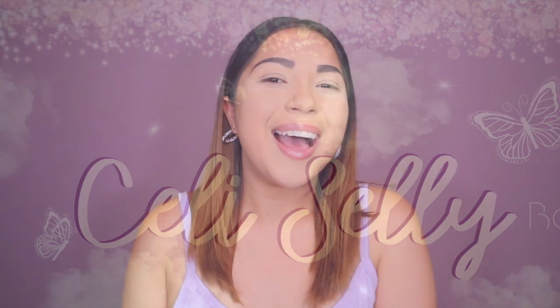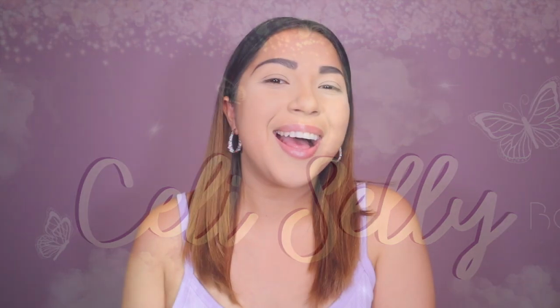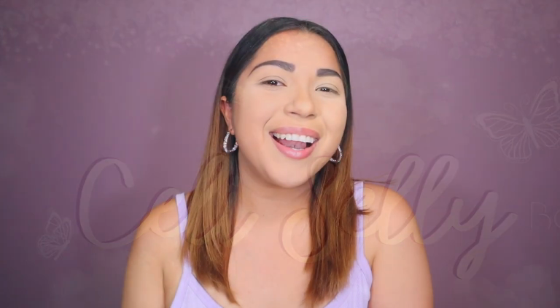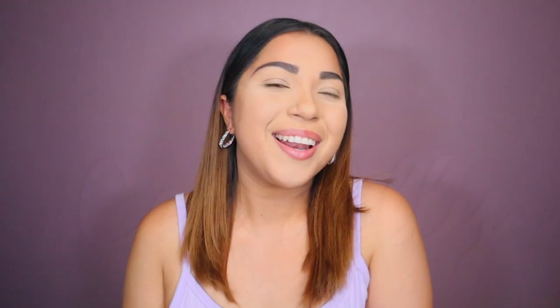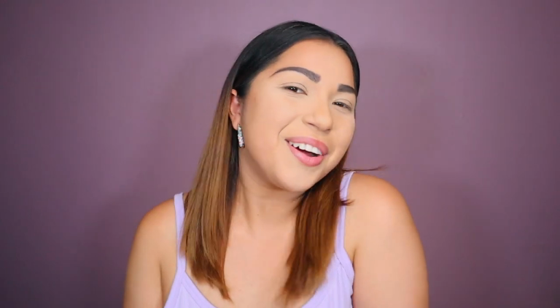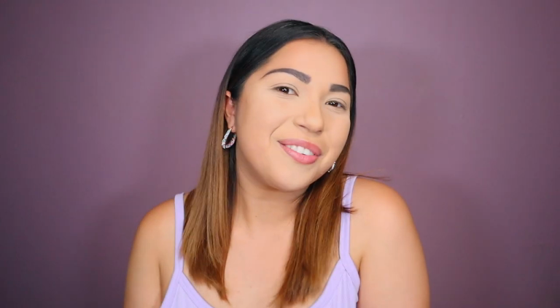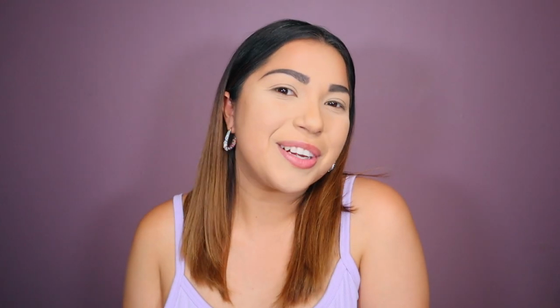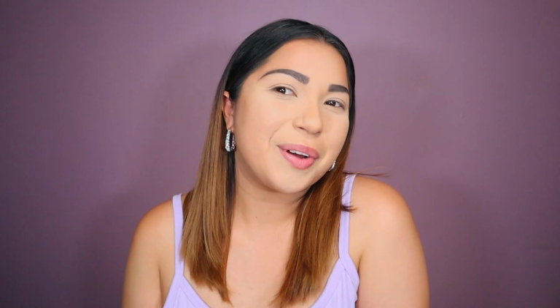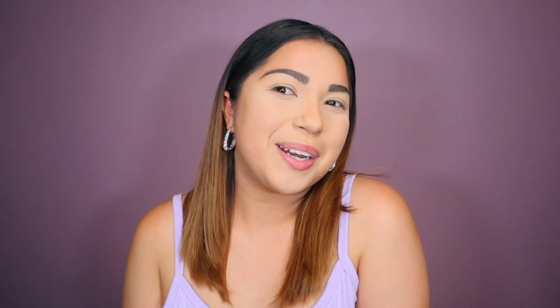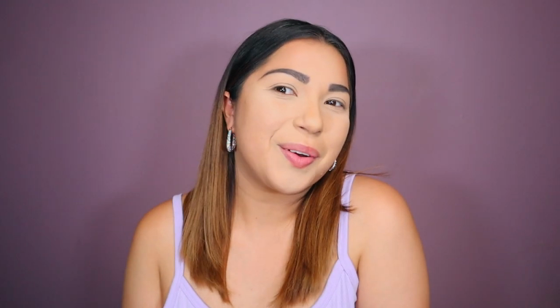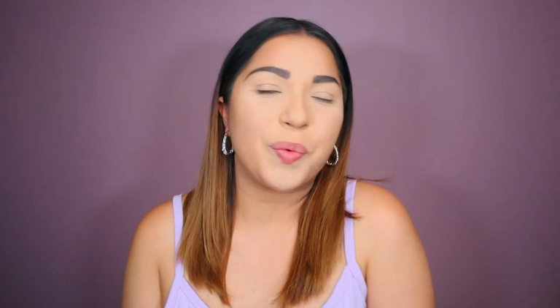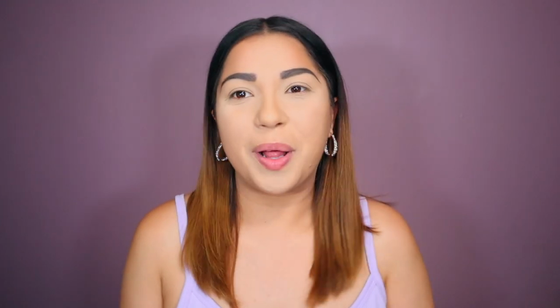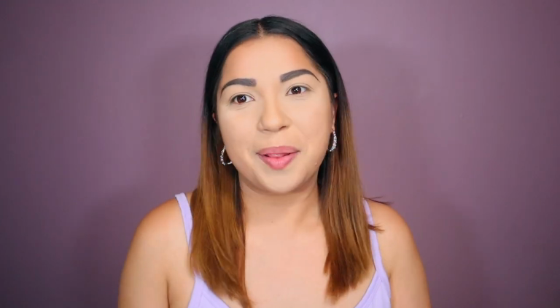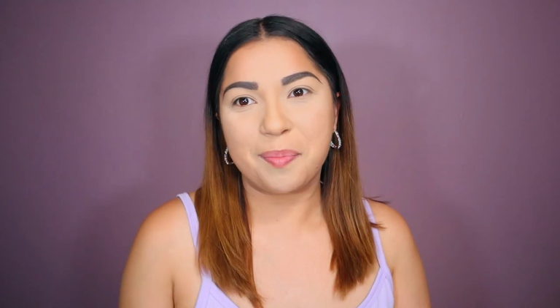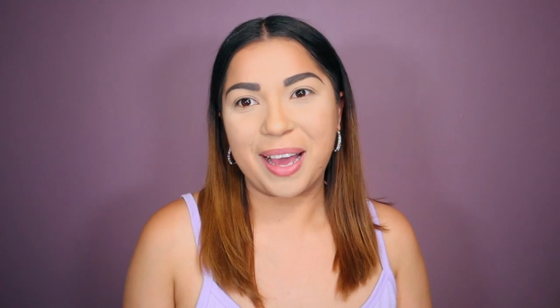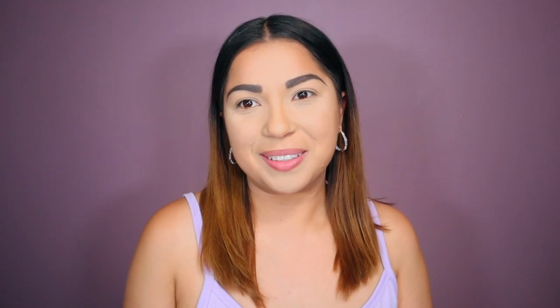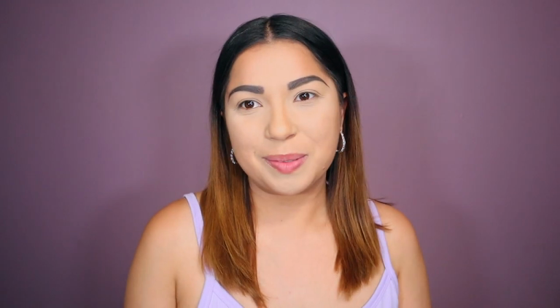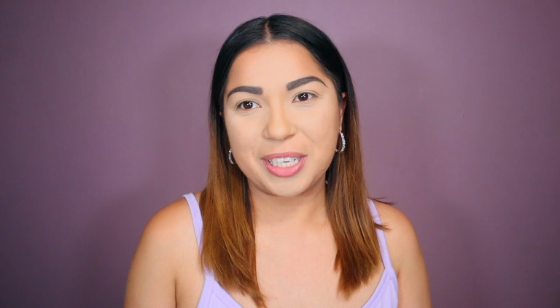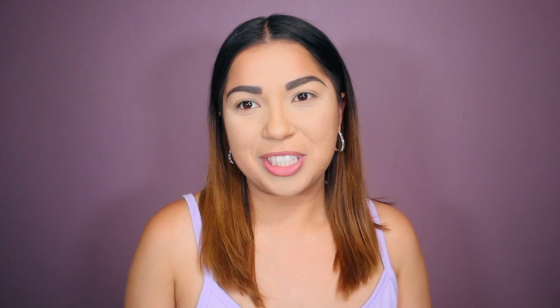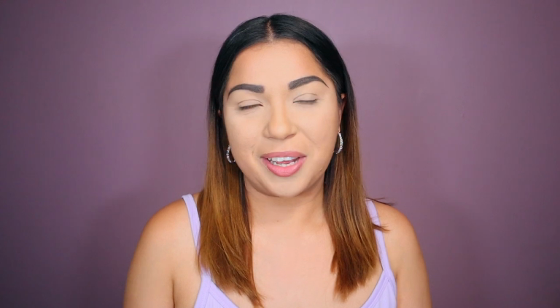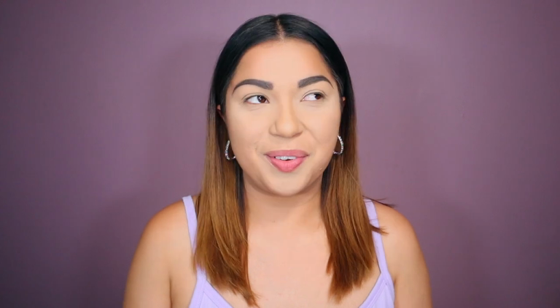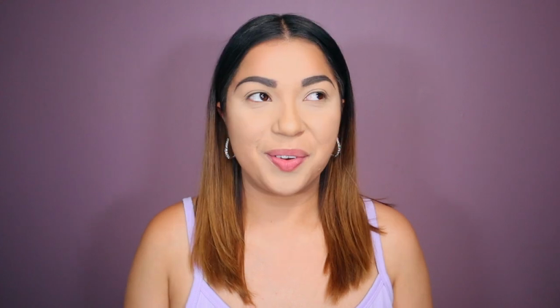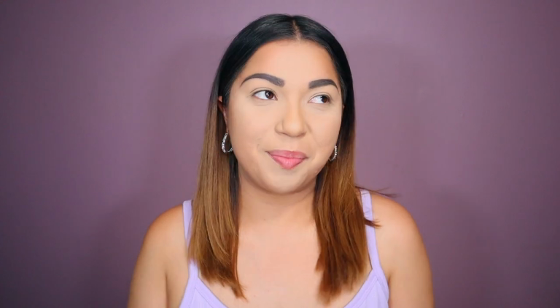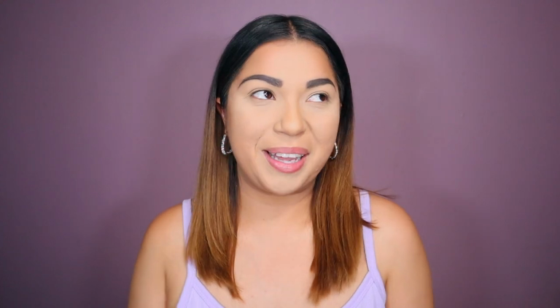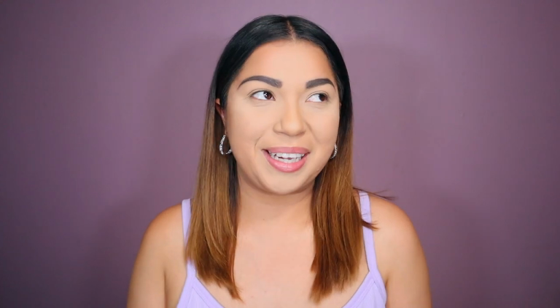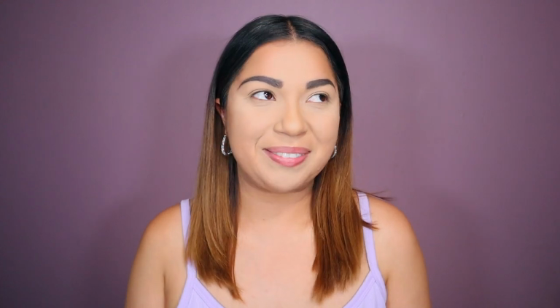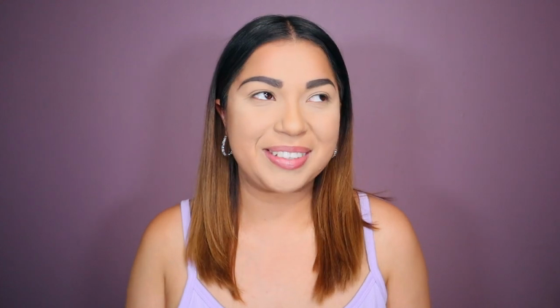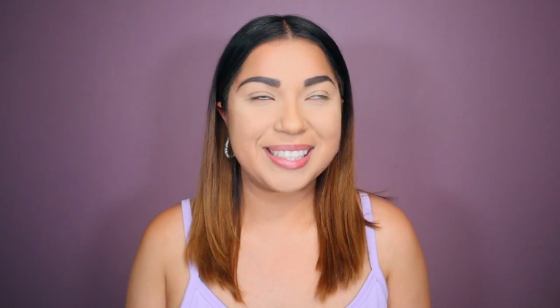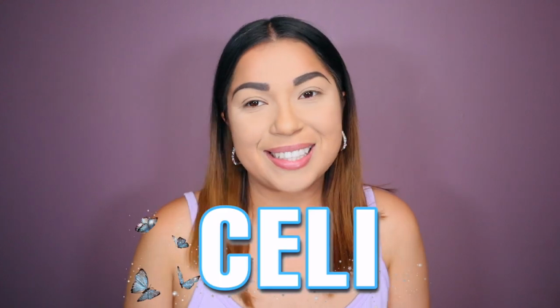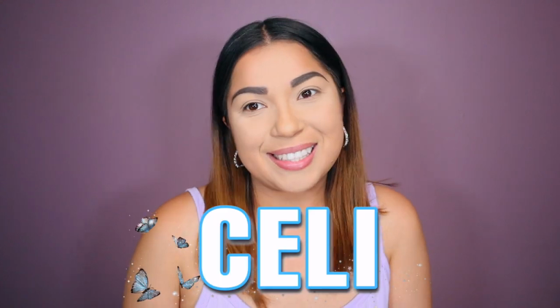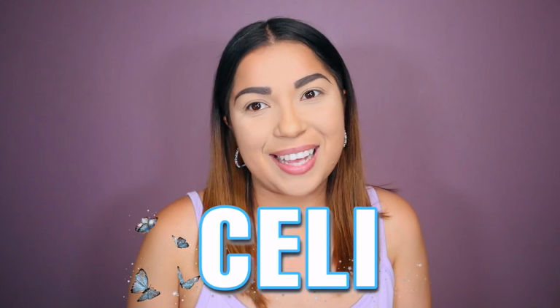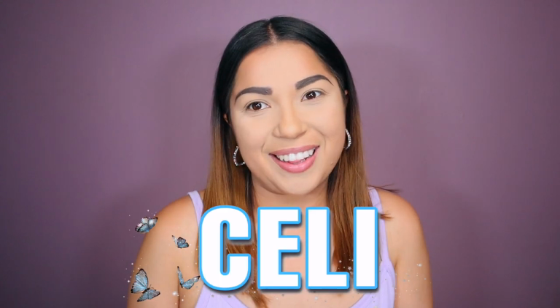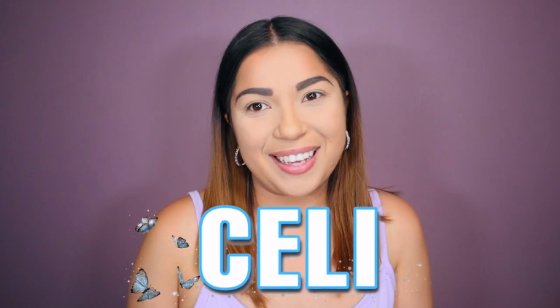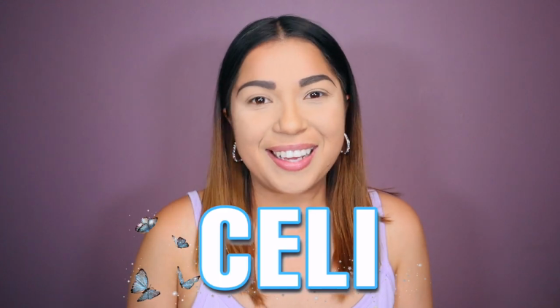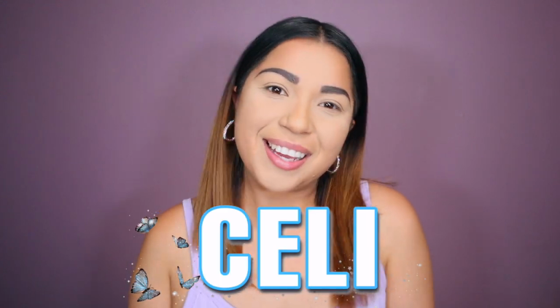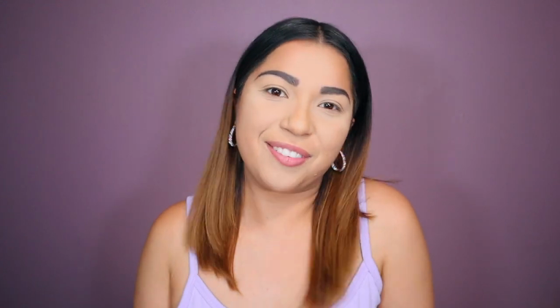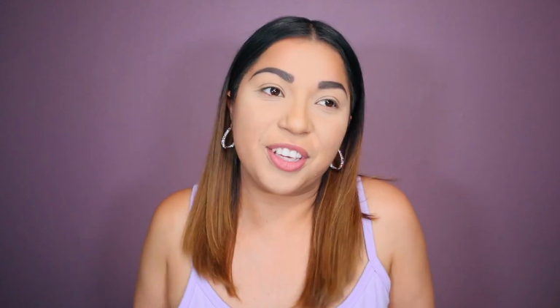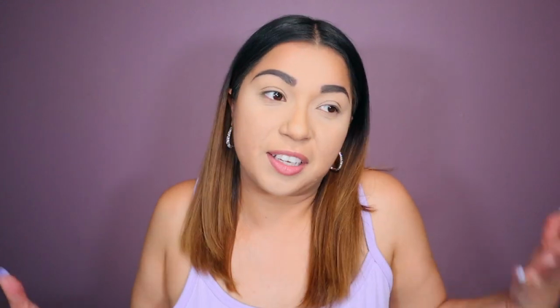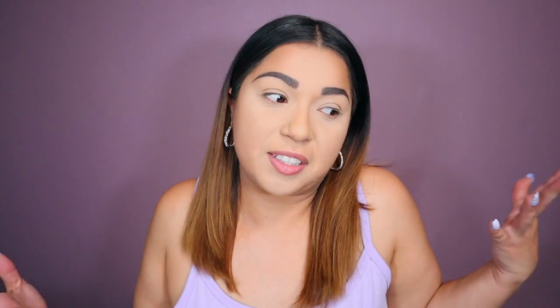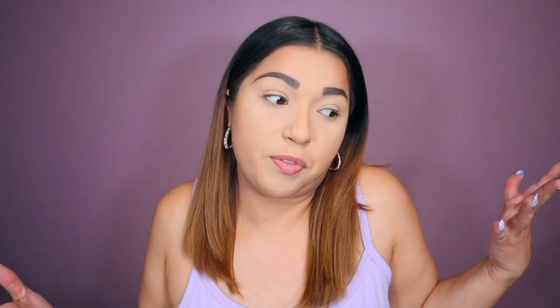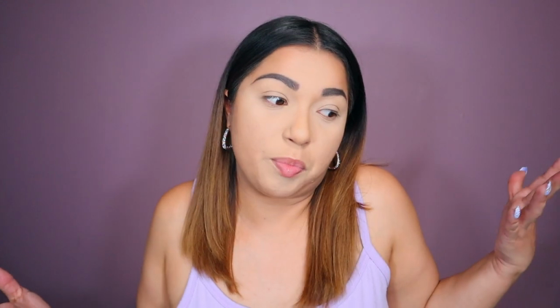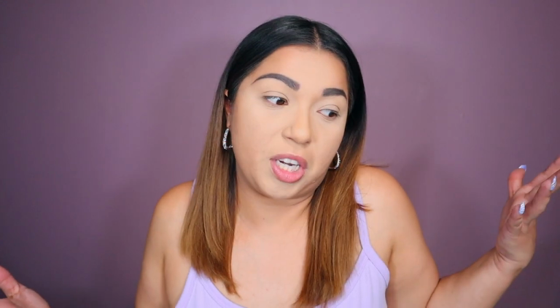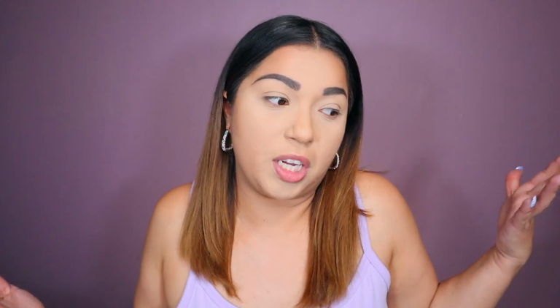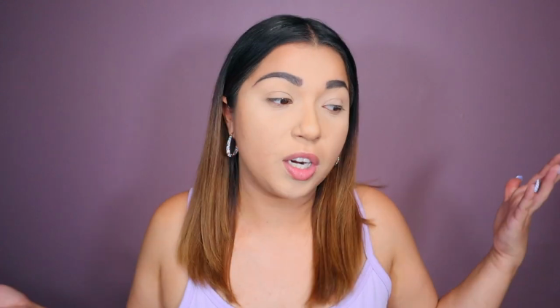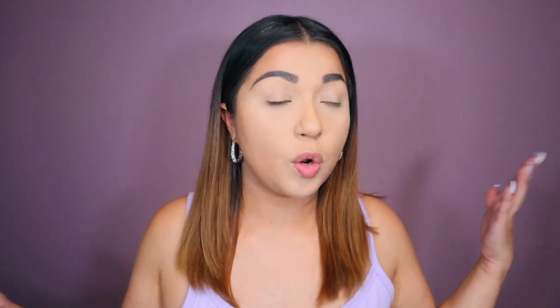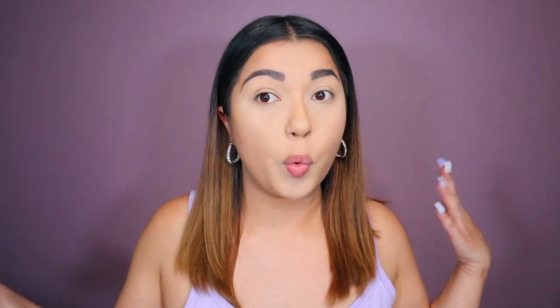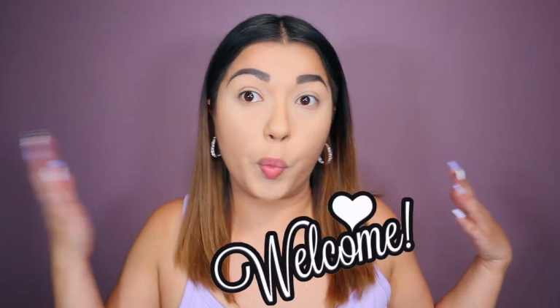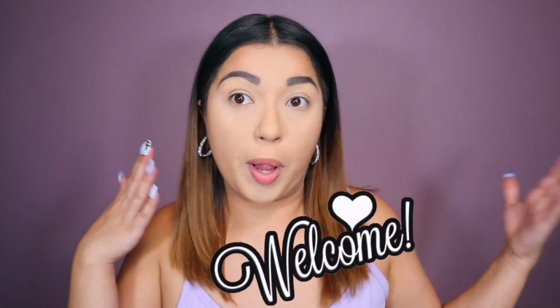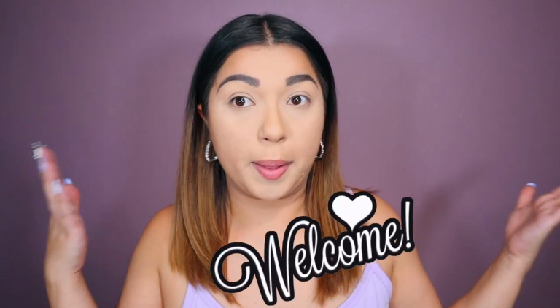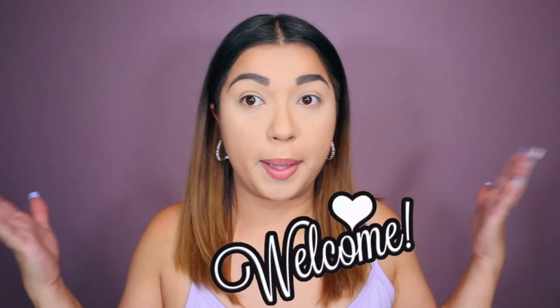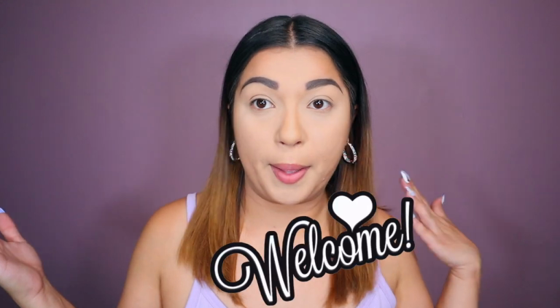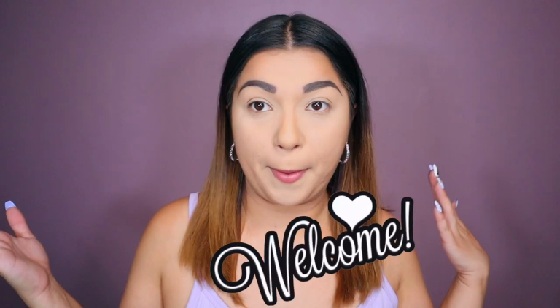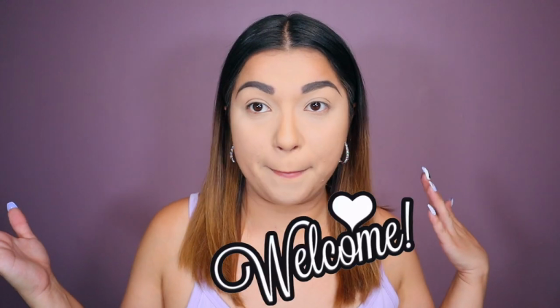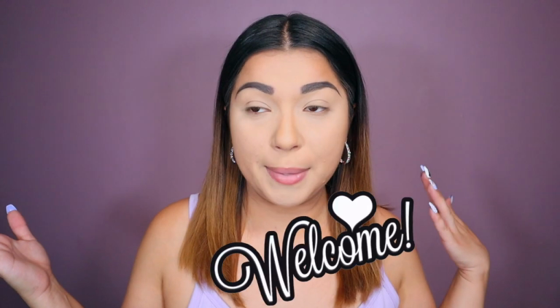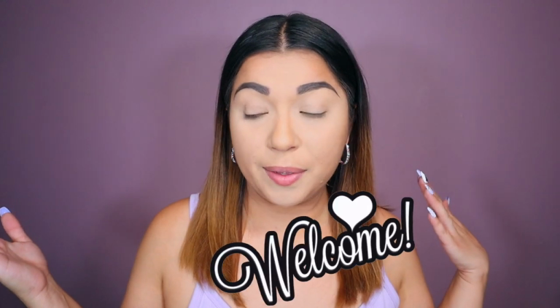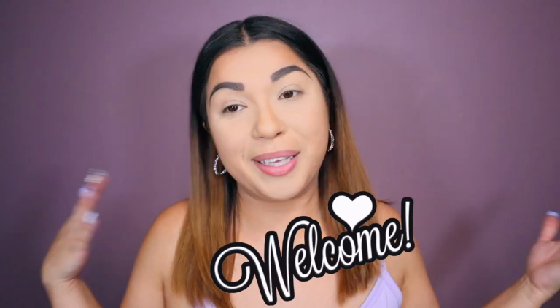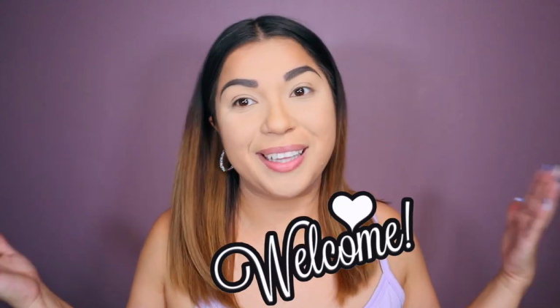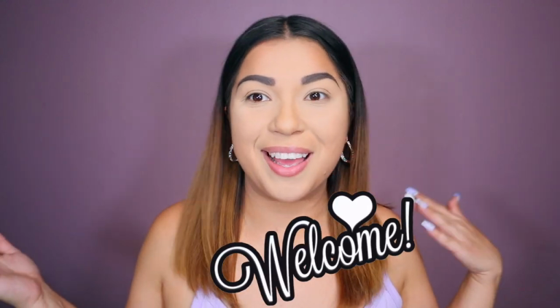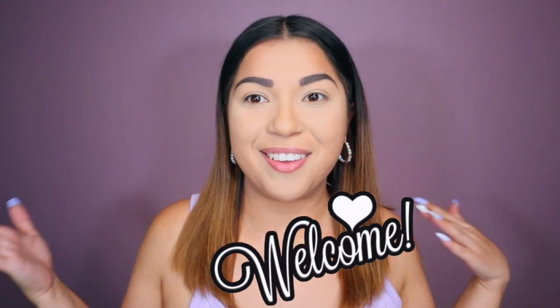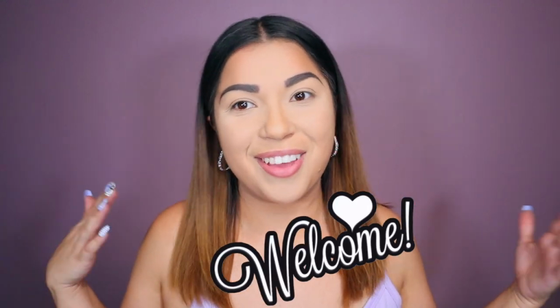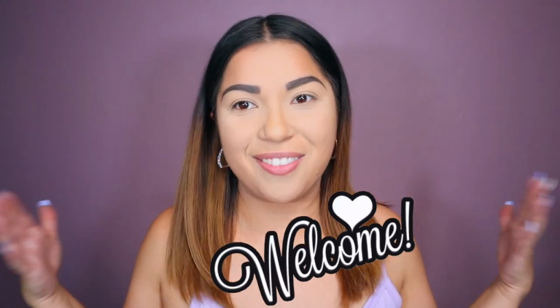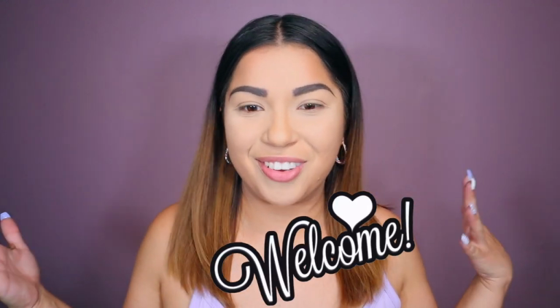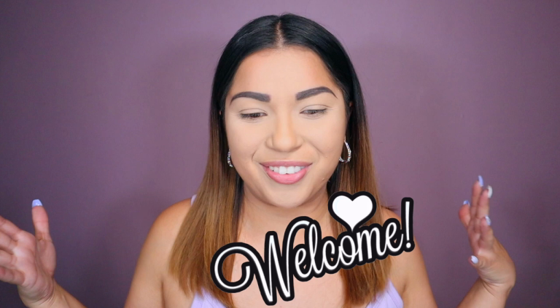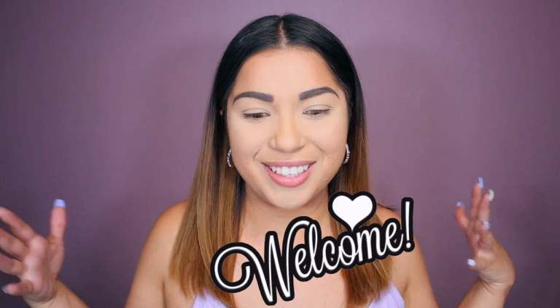Hello everyone! Welcome back to my channel. My name is Sully. If you guys haven't been here, welcome. We love everyone.